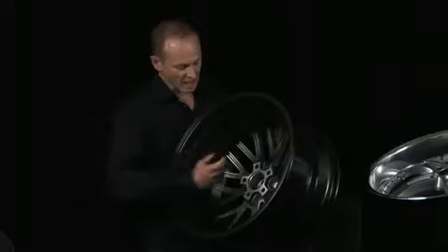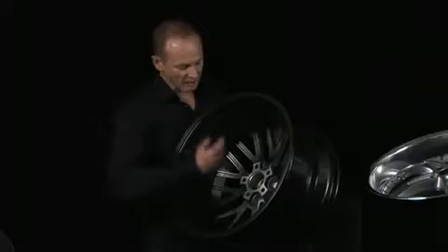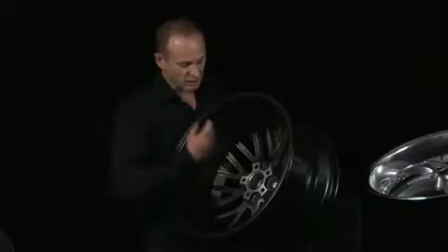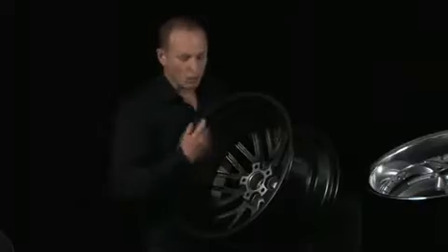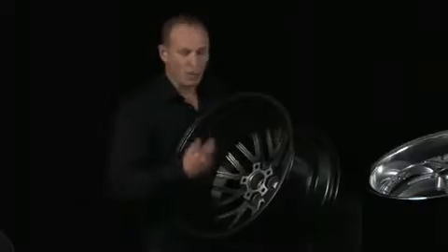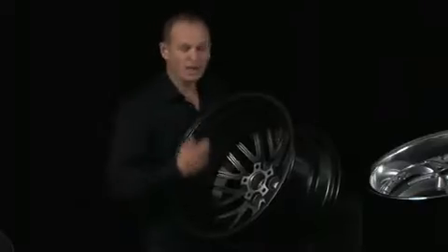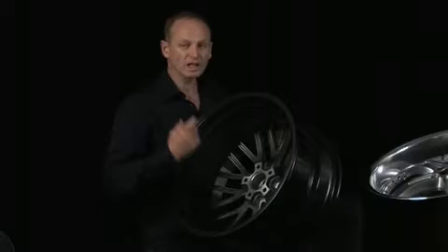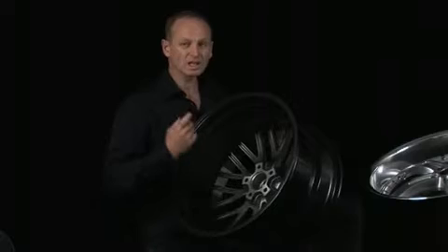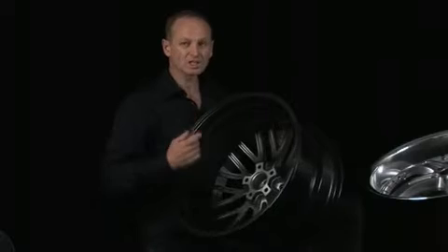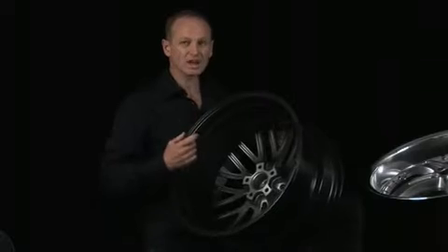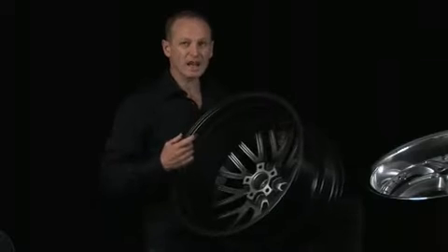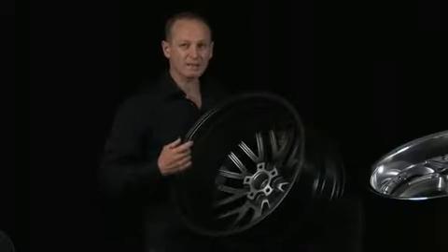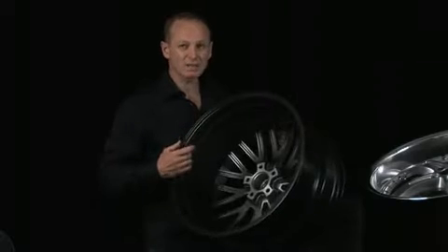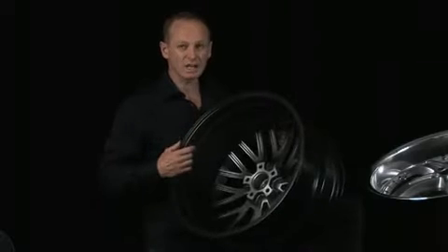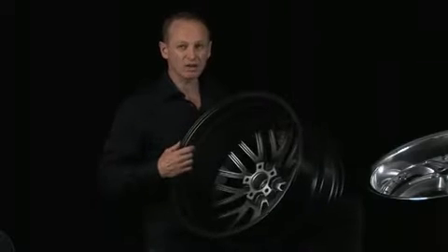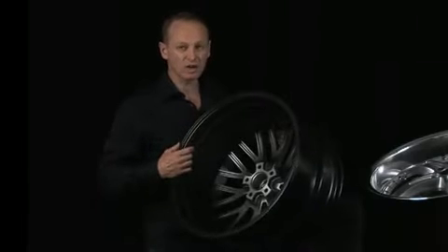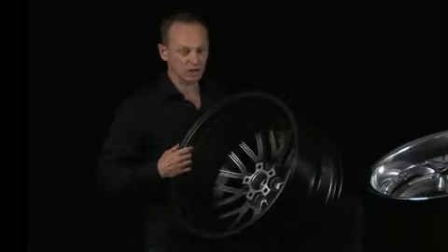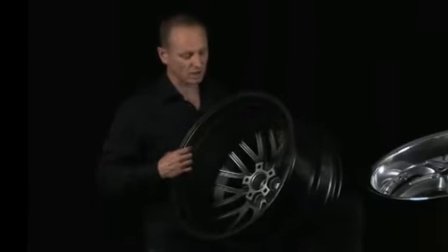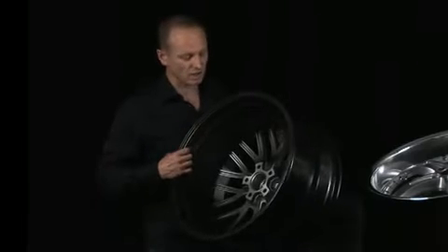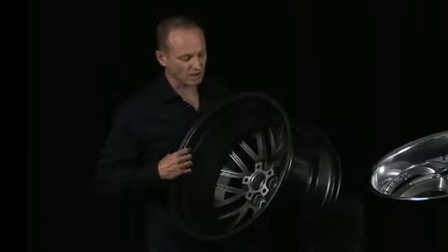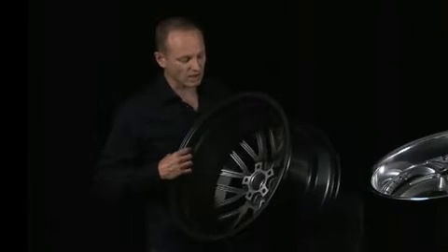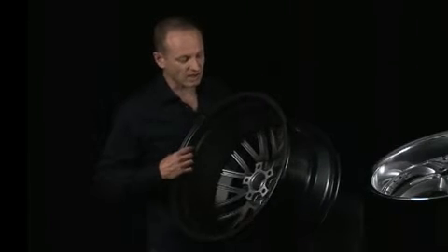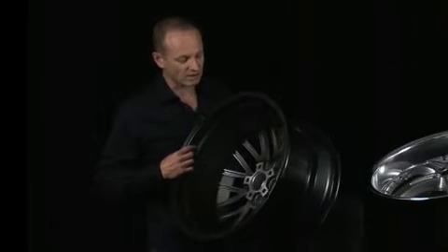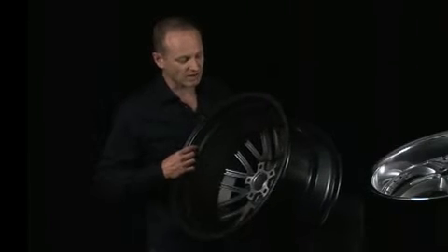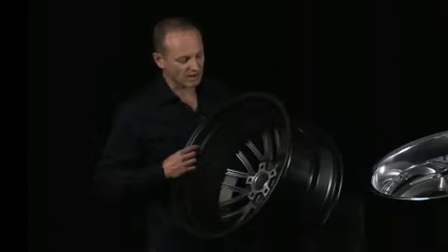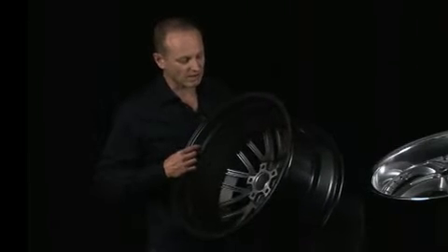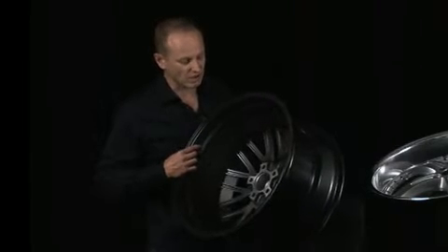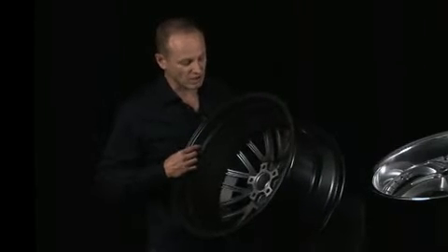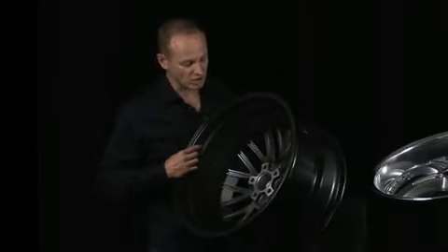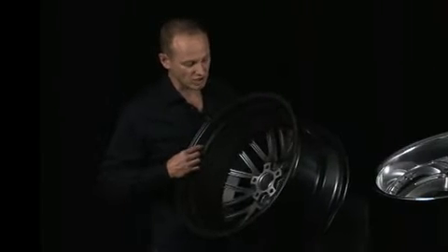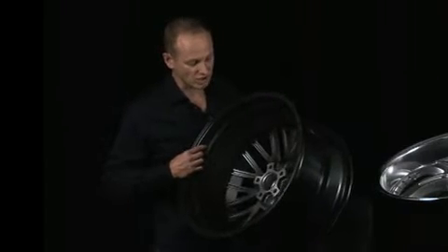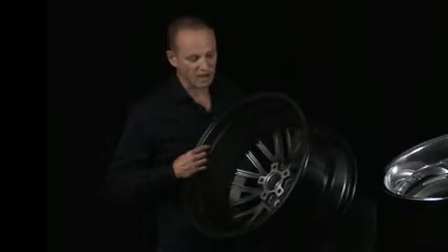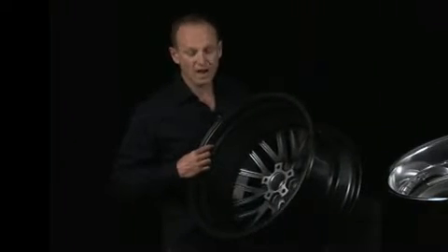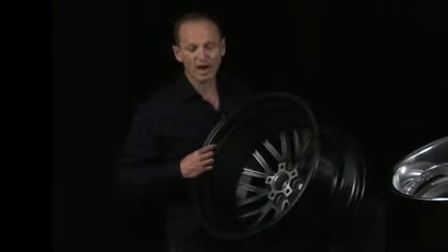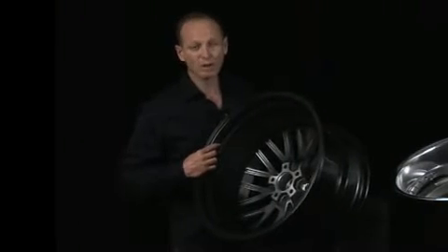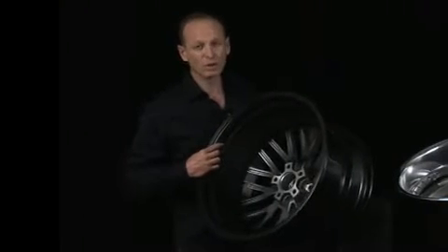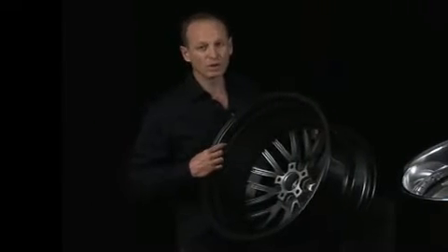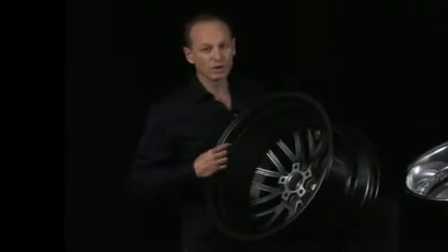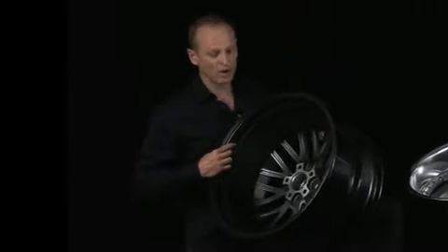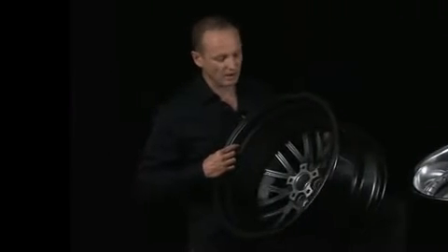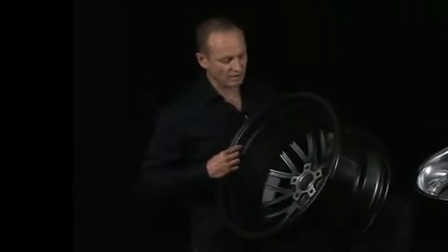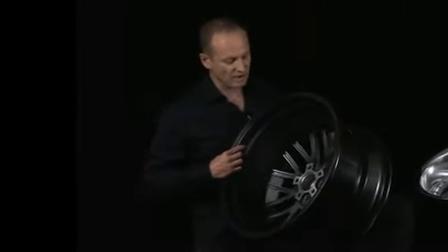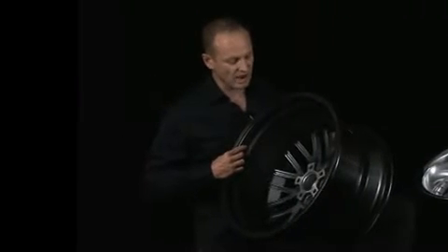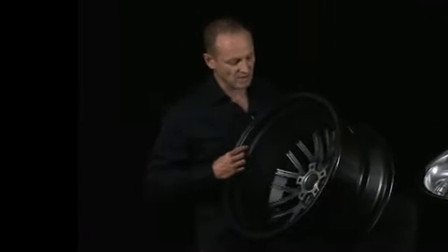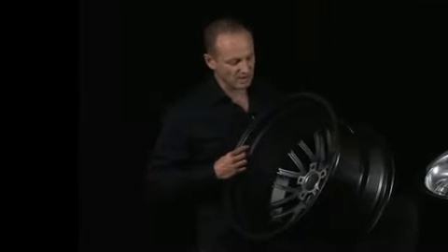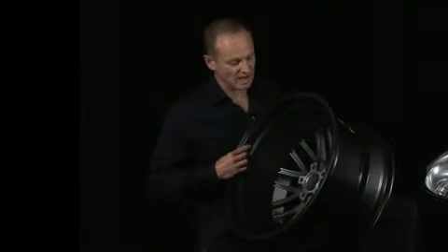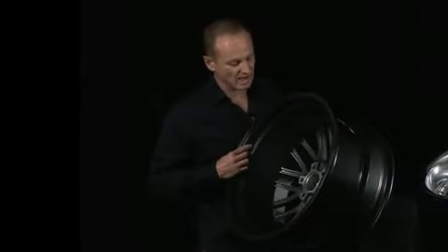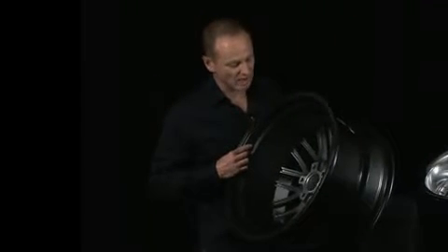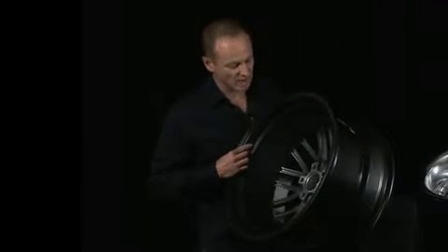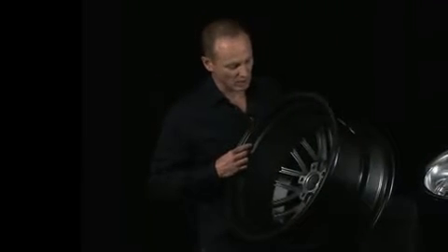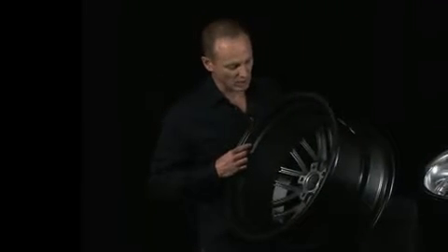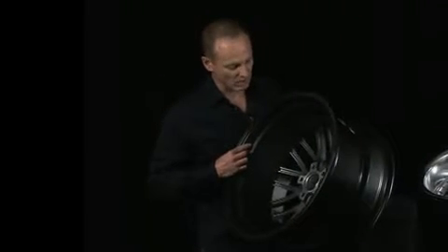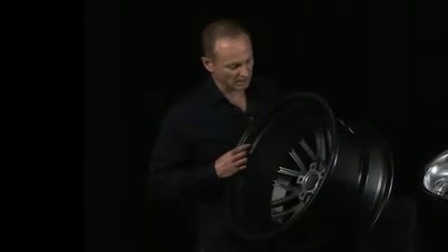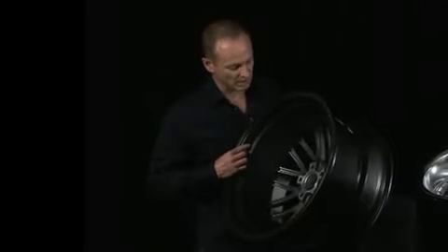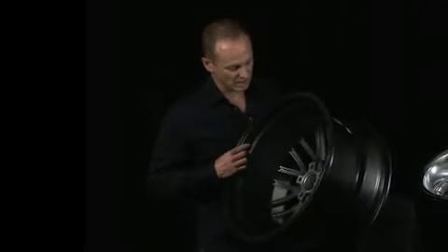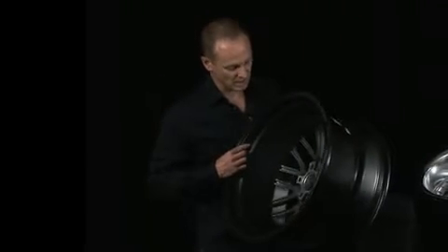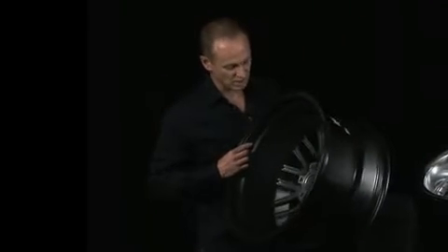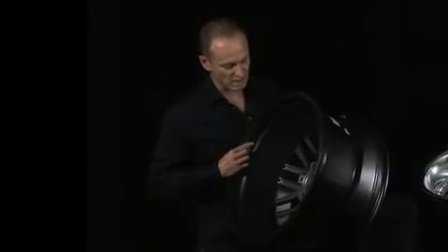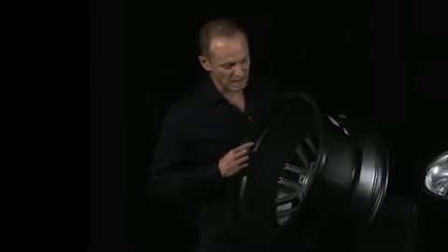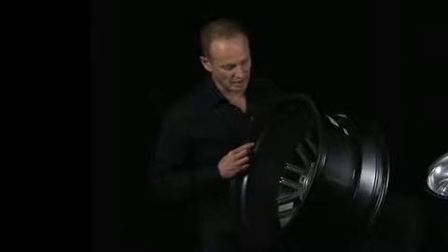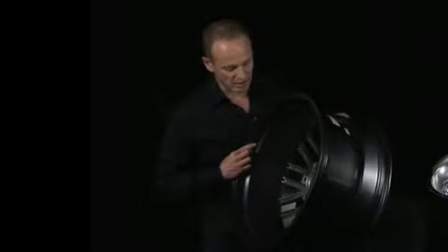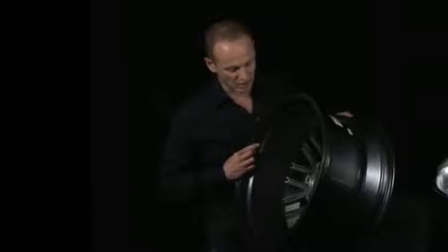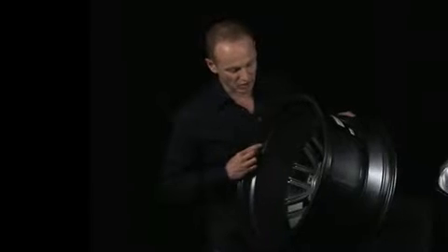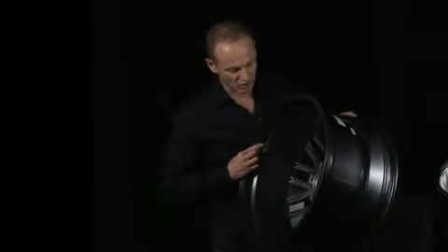If the wheel is not hub-centric, you are going to get vibration. I would not advise buying any wheel that is not hub-centric.